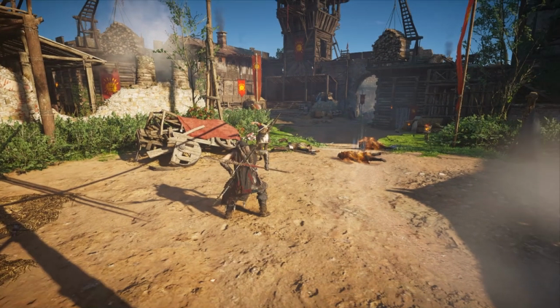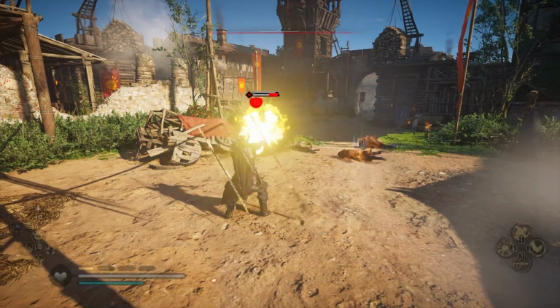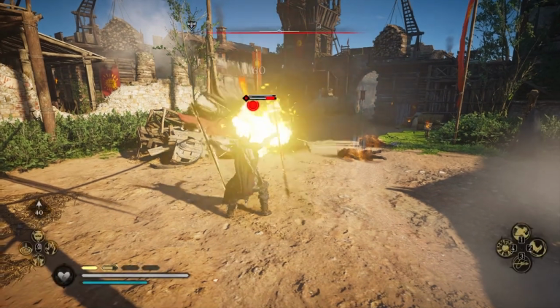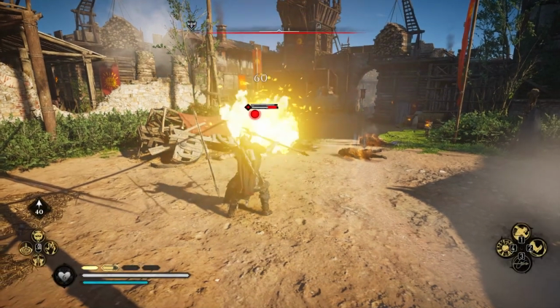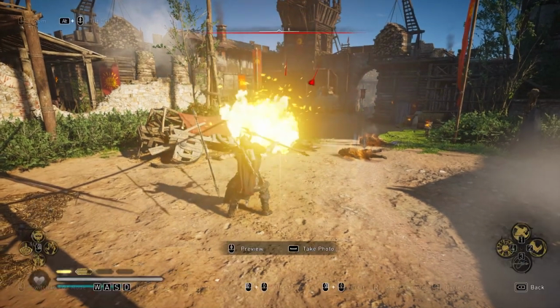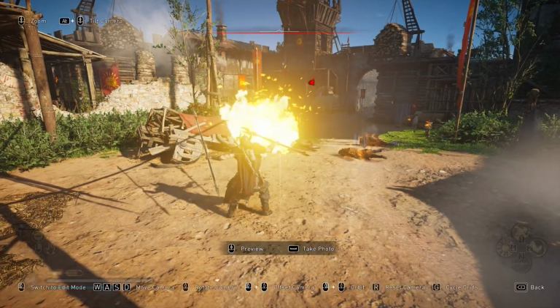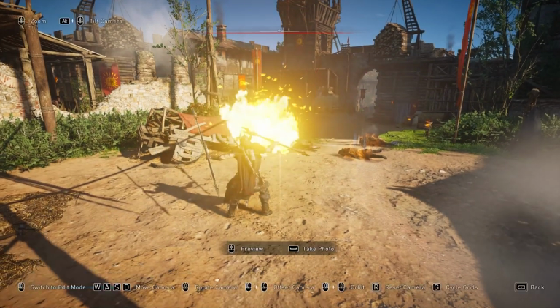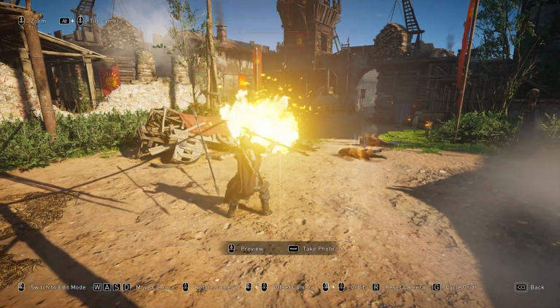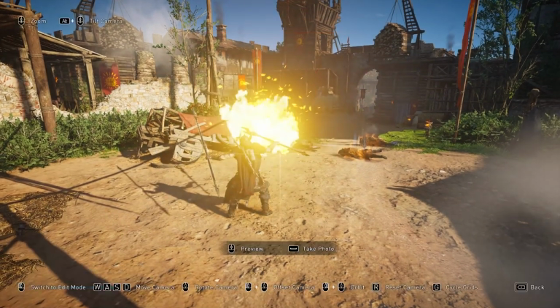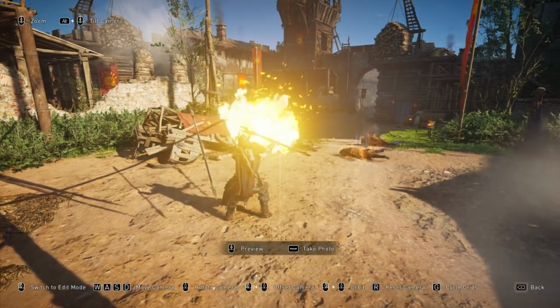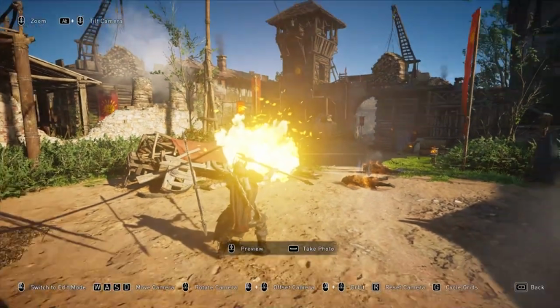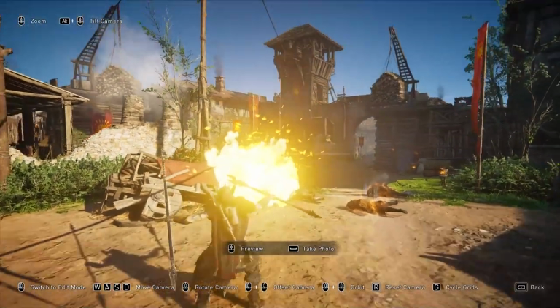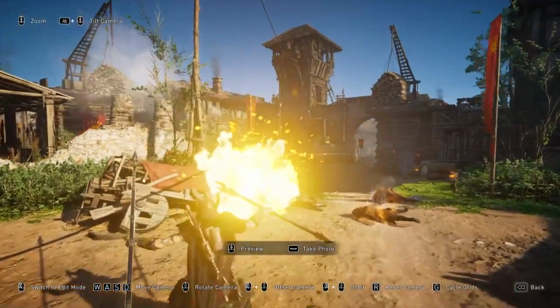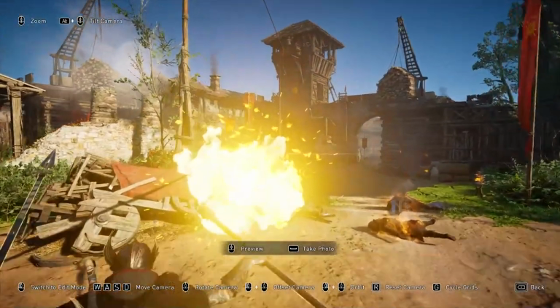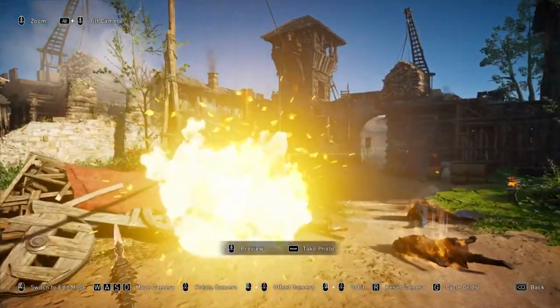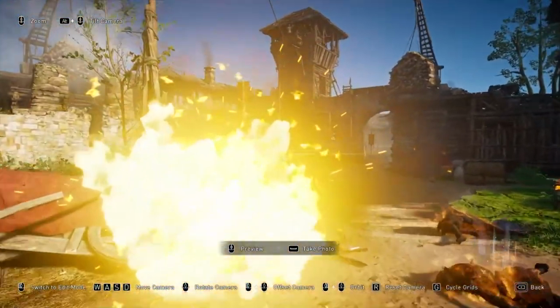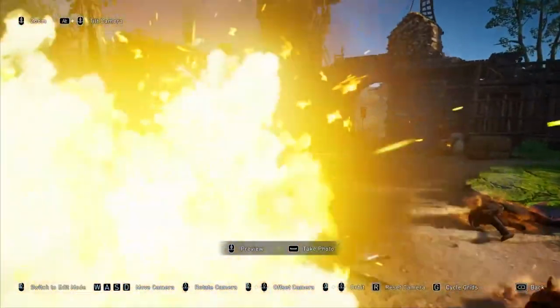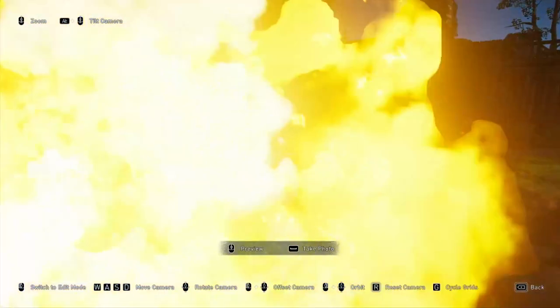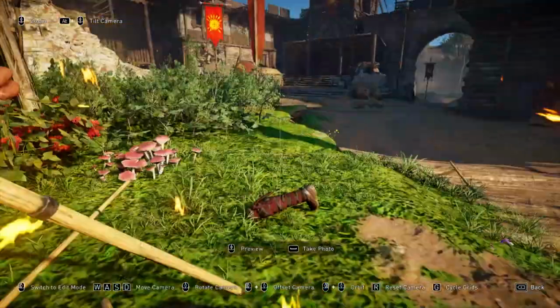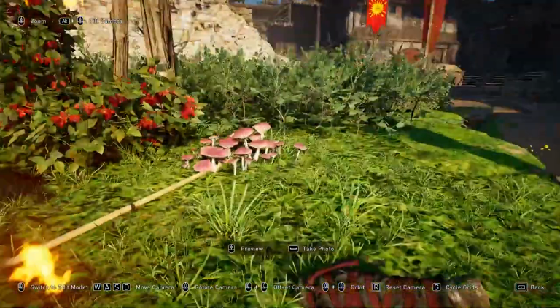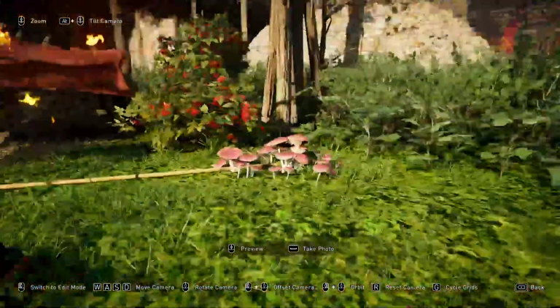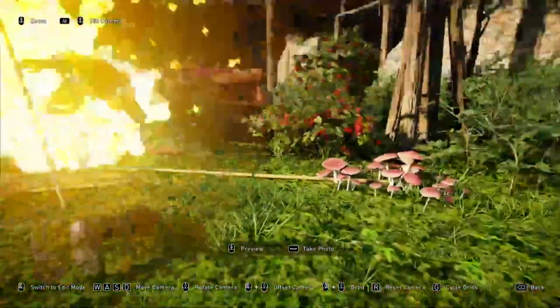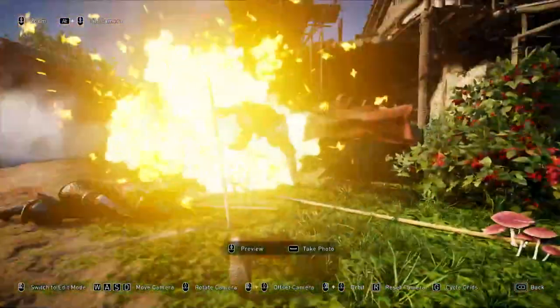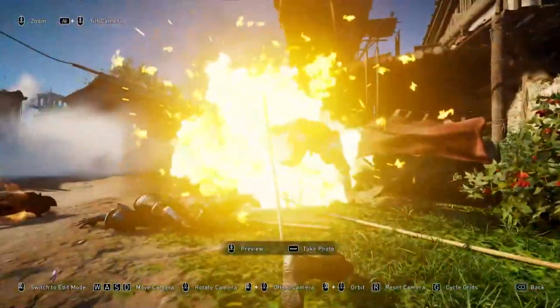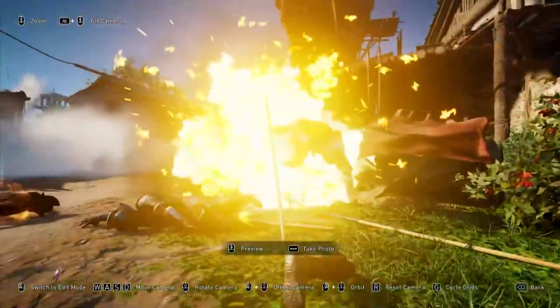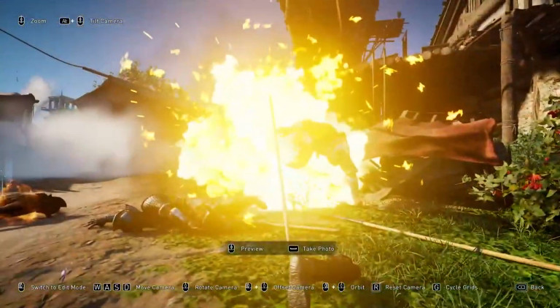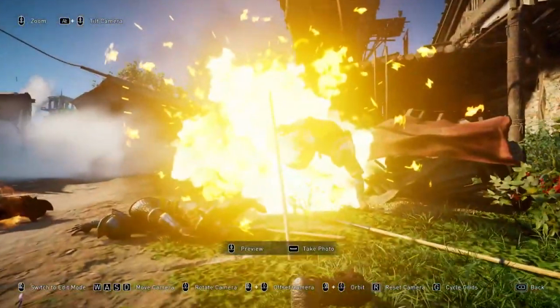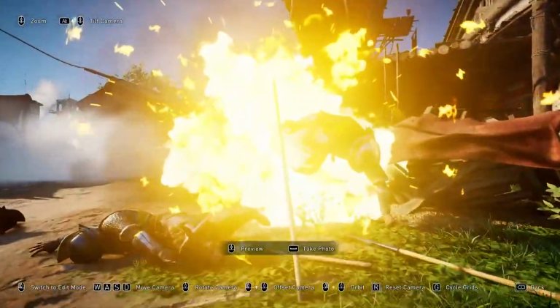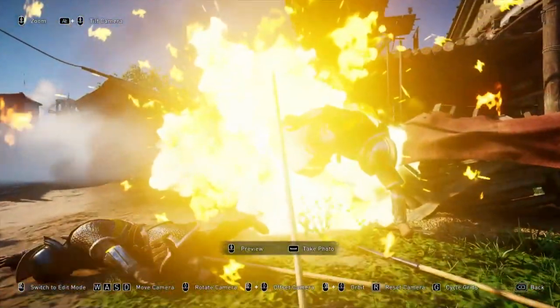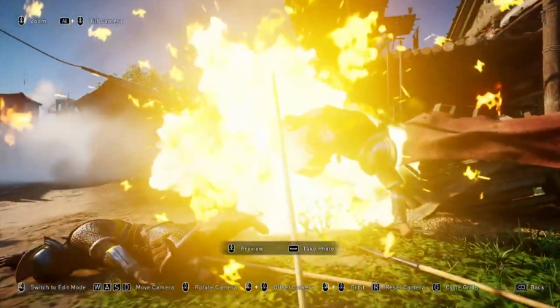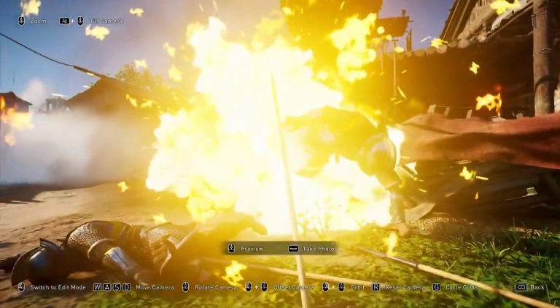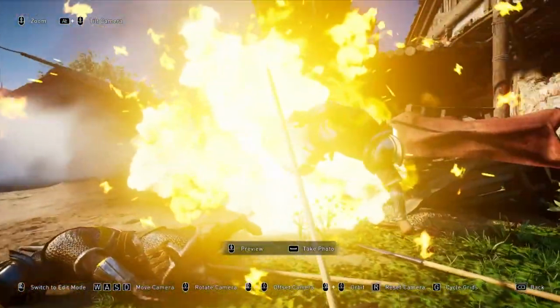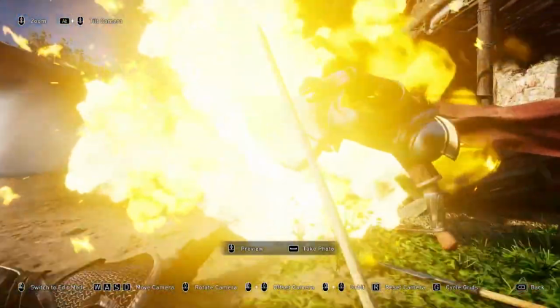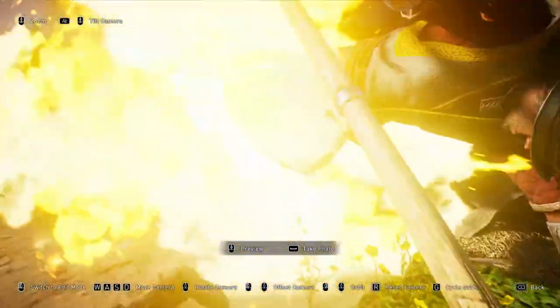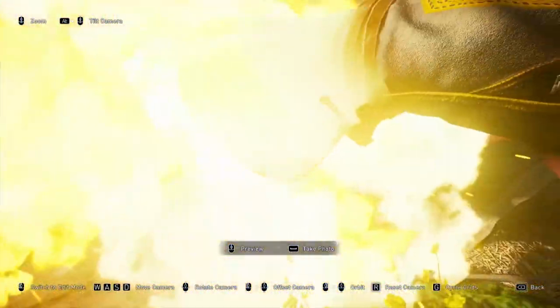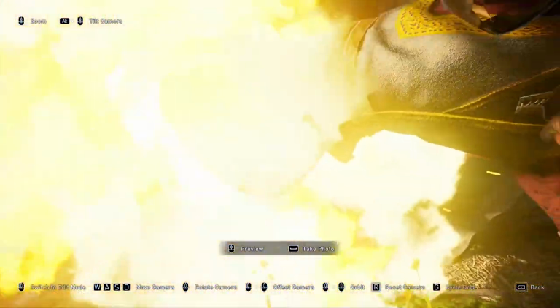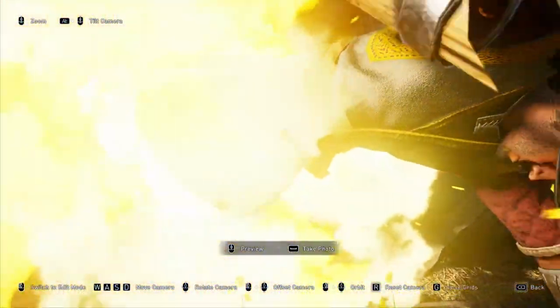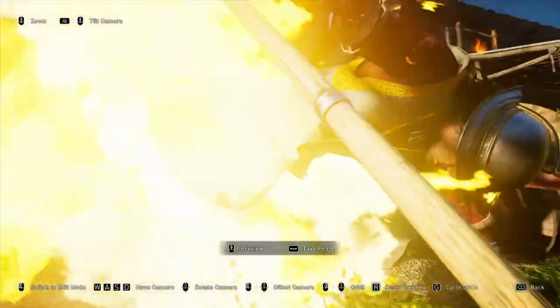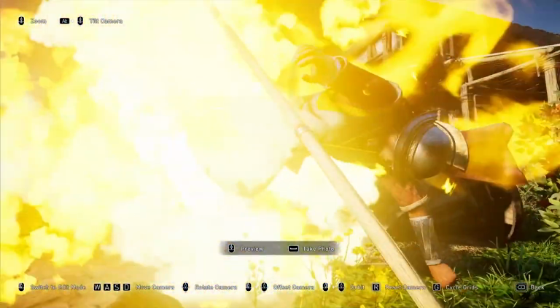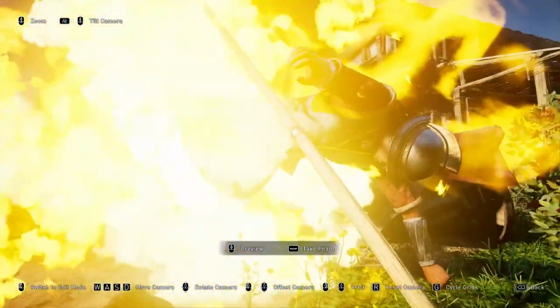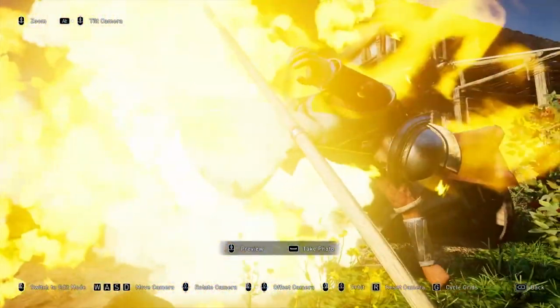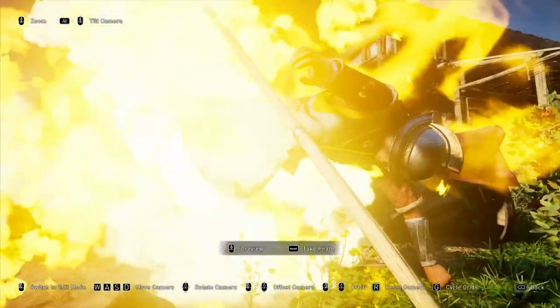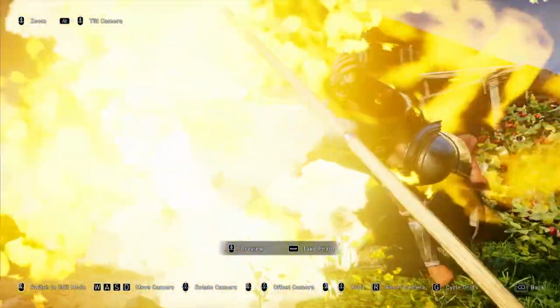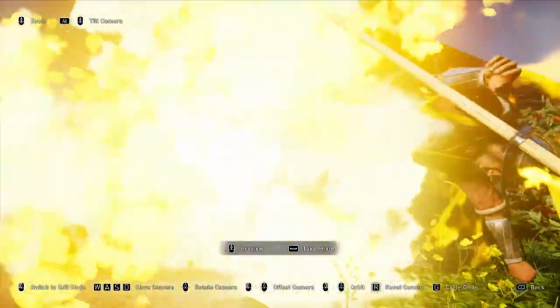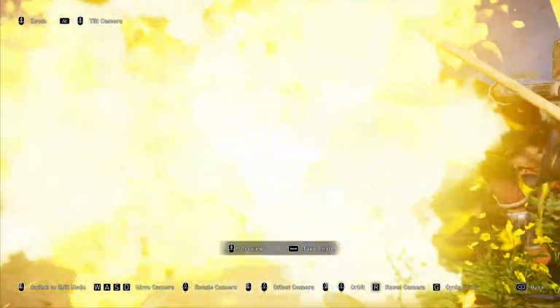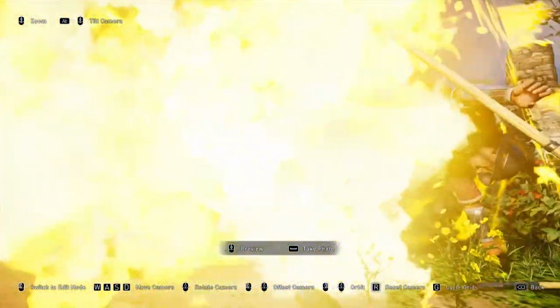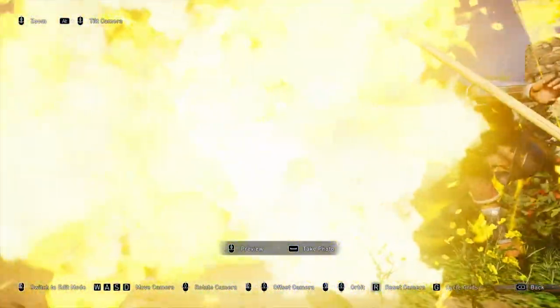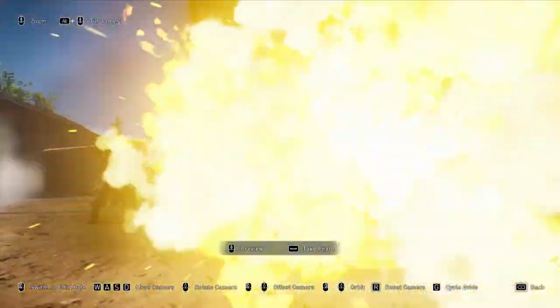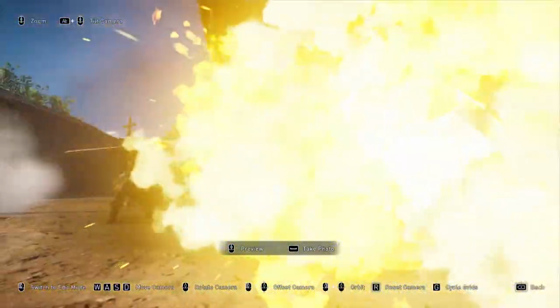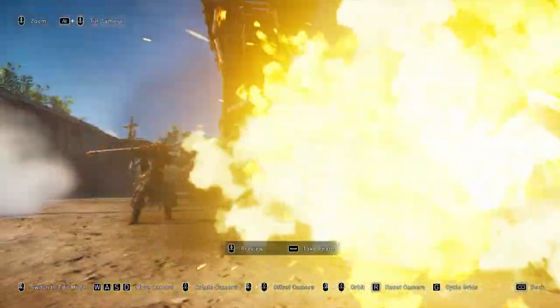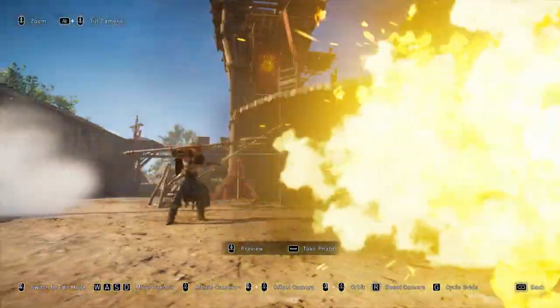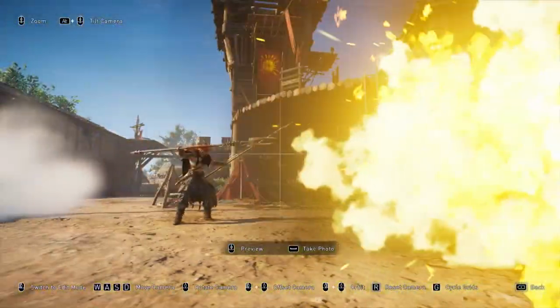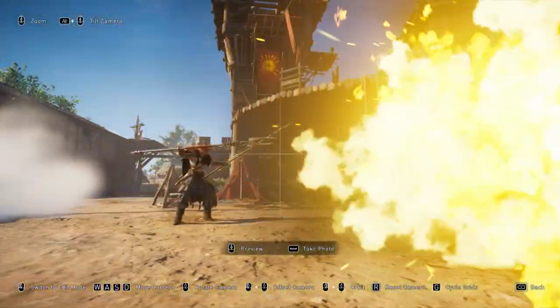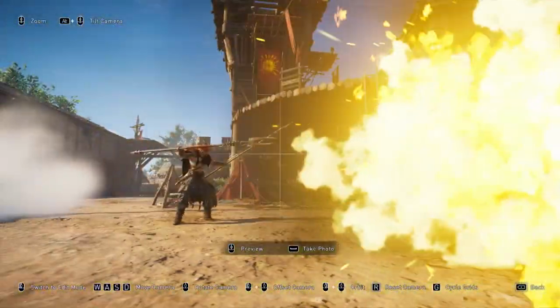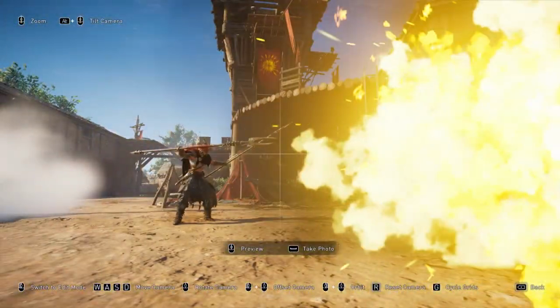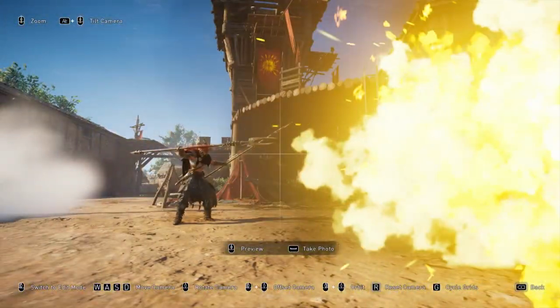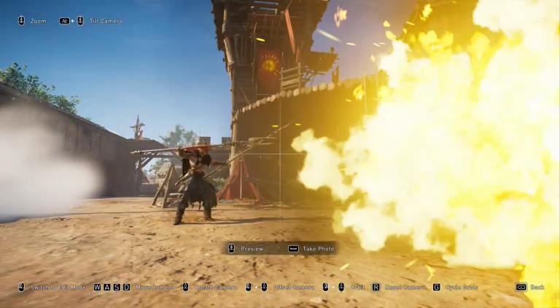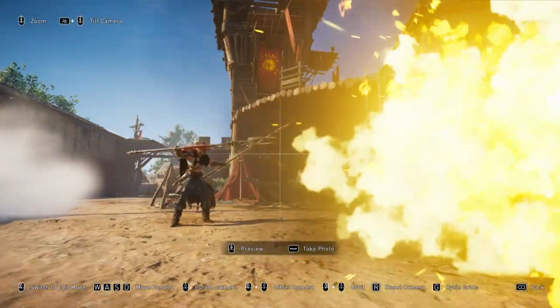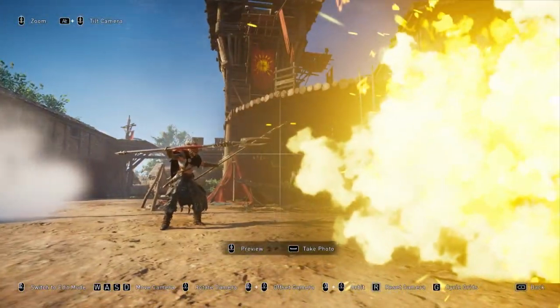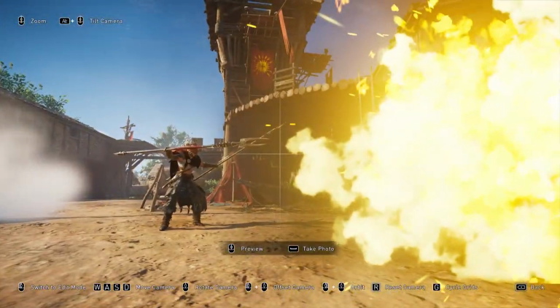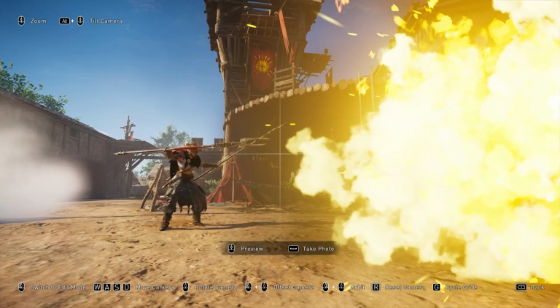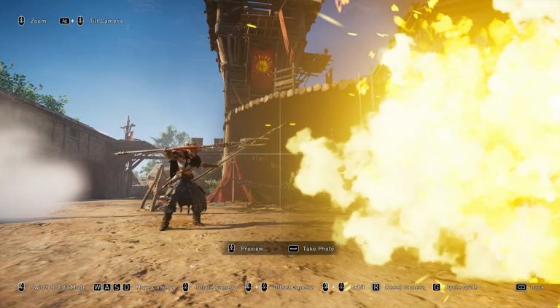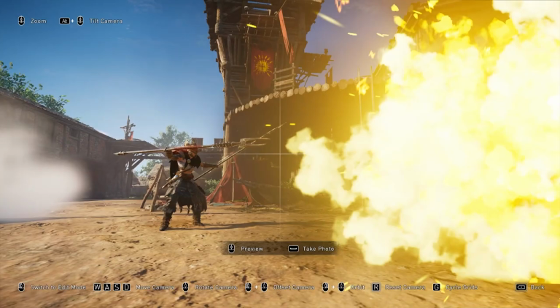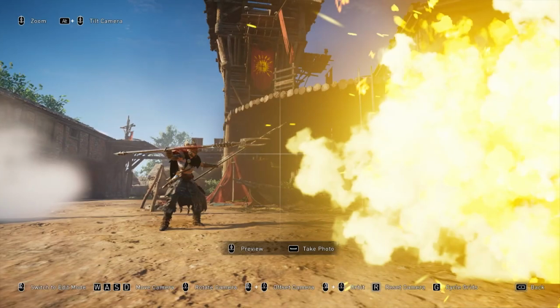It's also a way to throw enemies off cliffs and watch them explode as they fall to their death. You can use this ability in a few different ways.